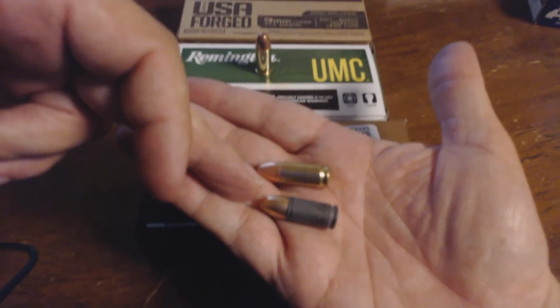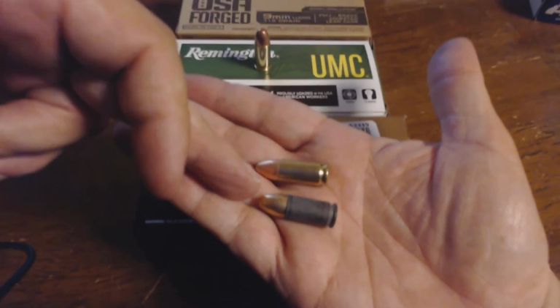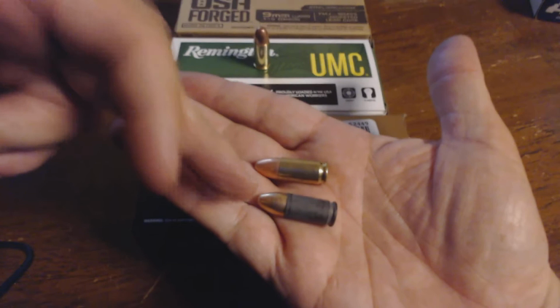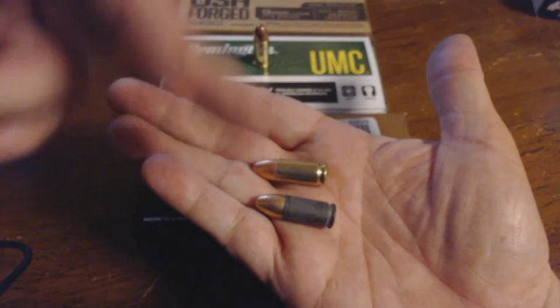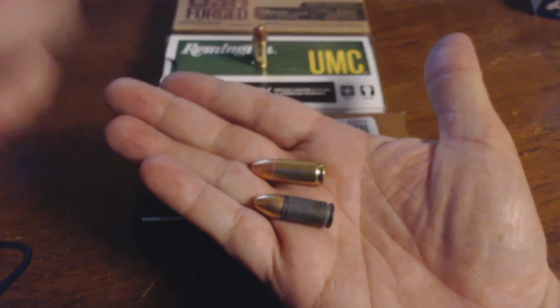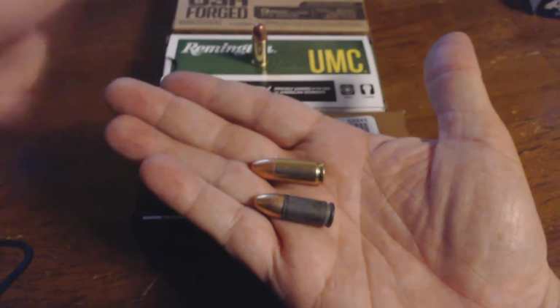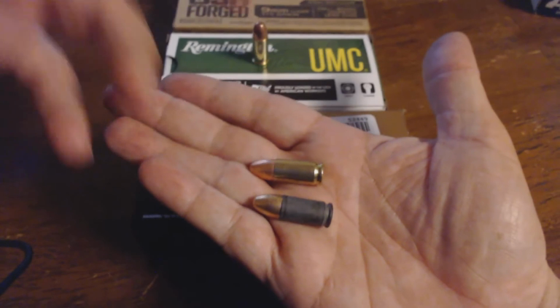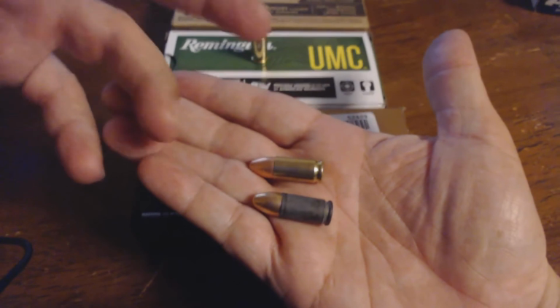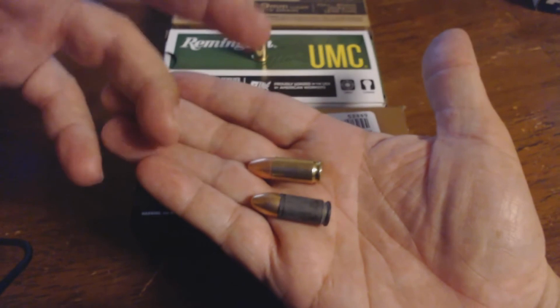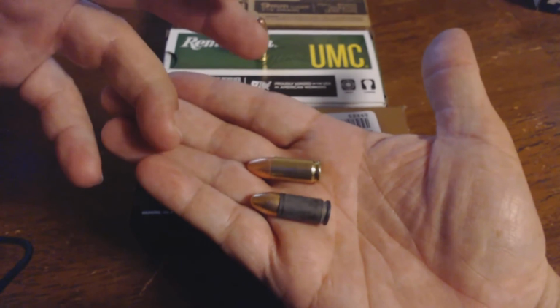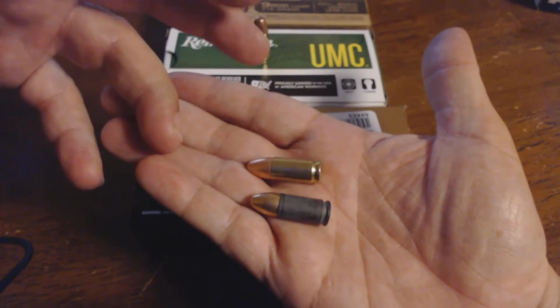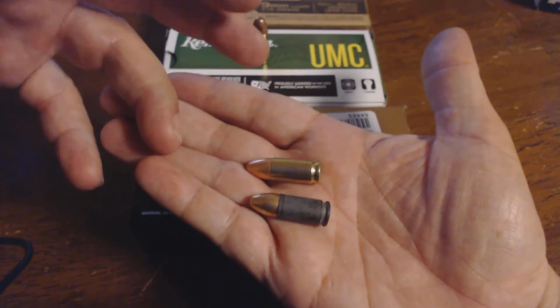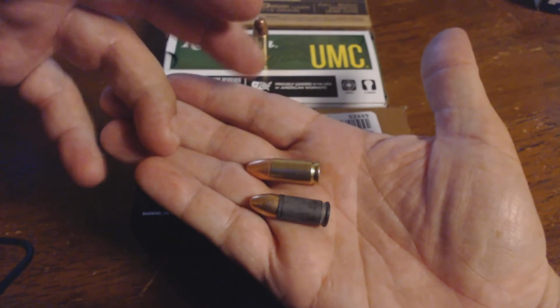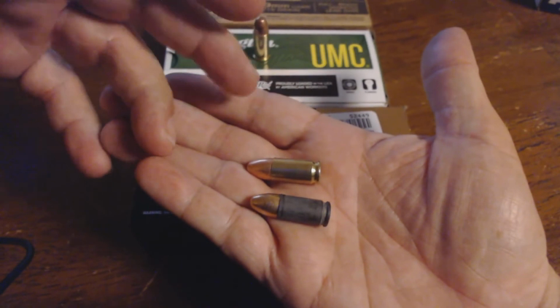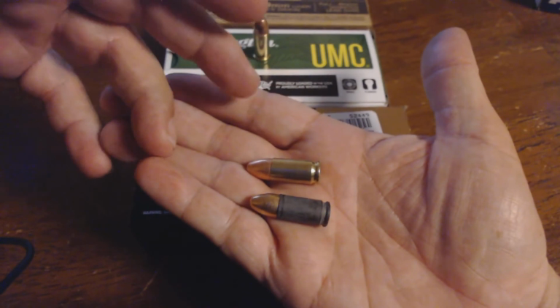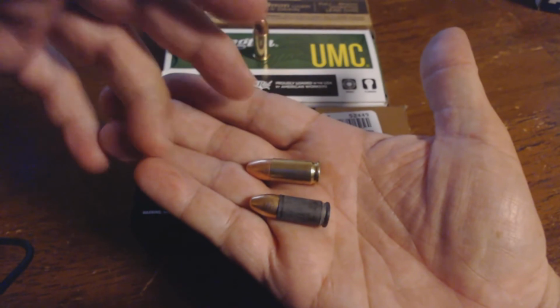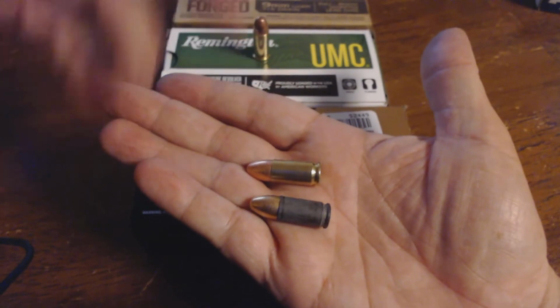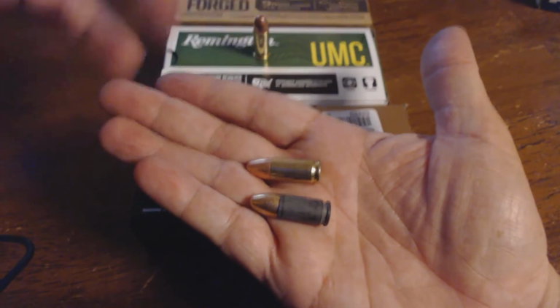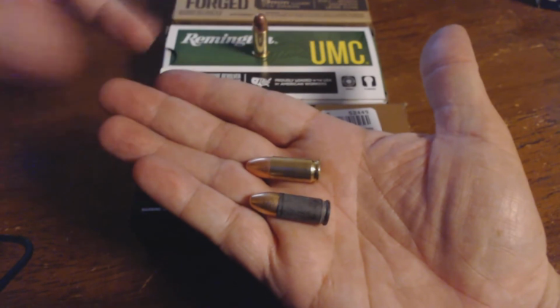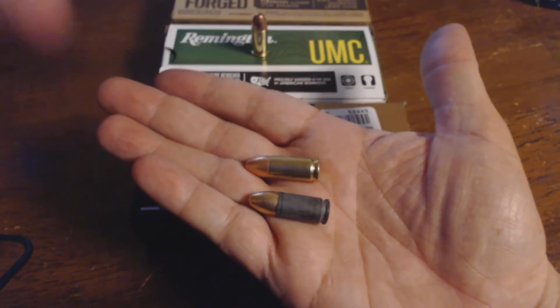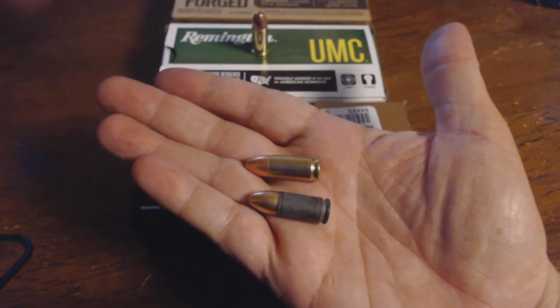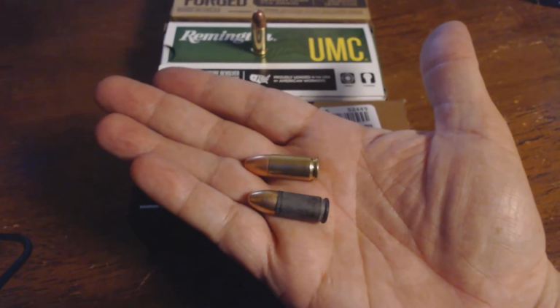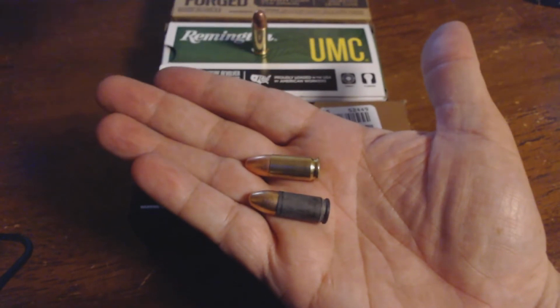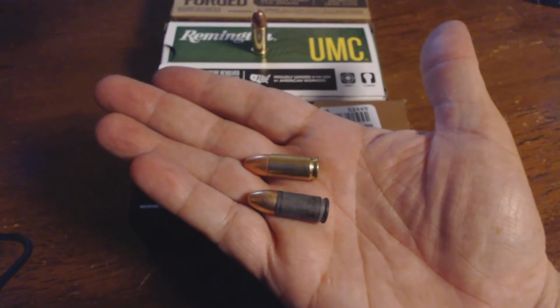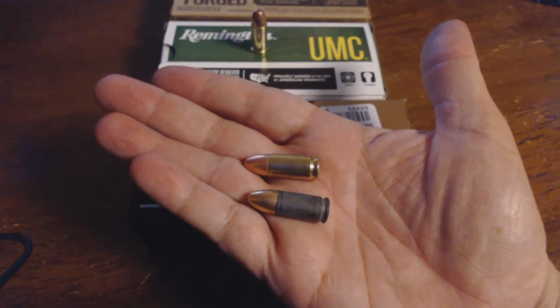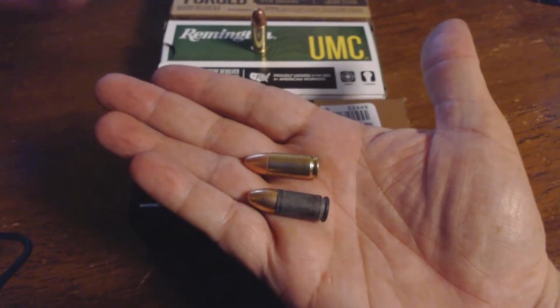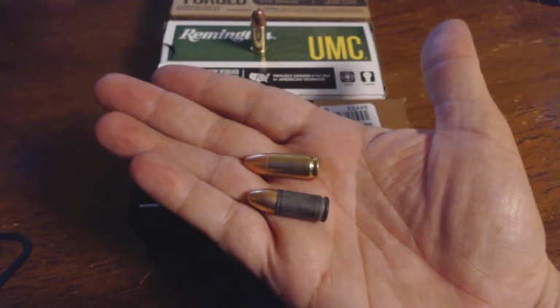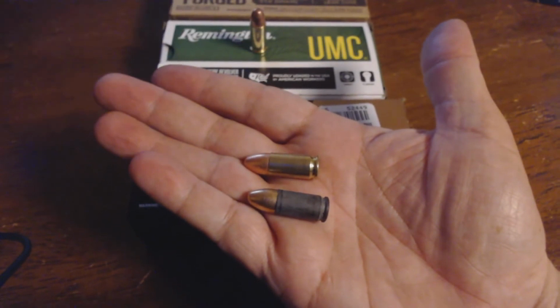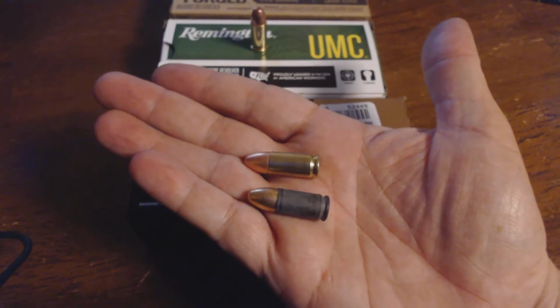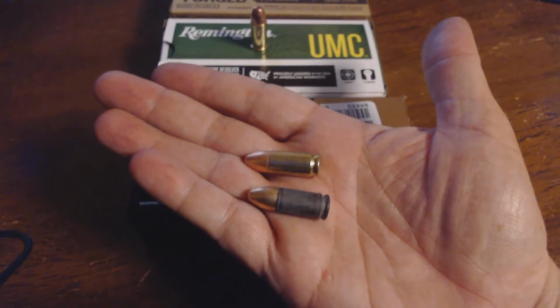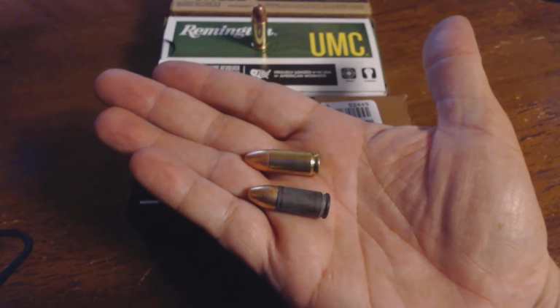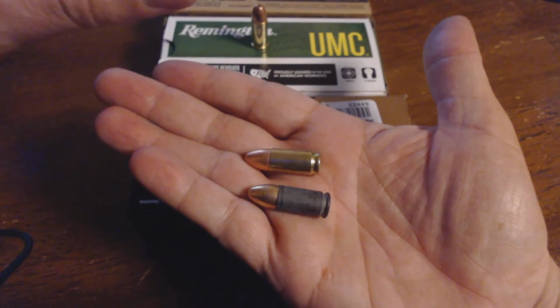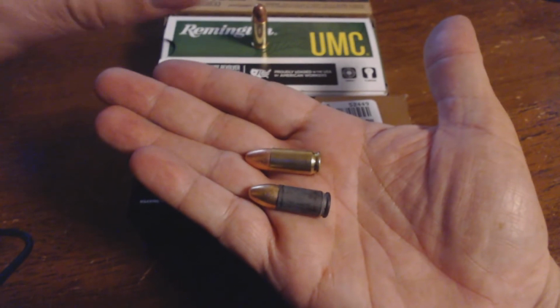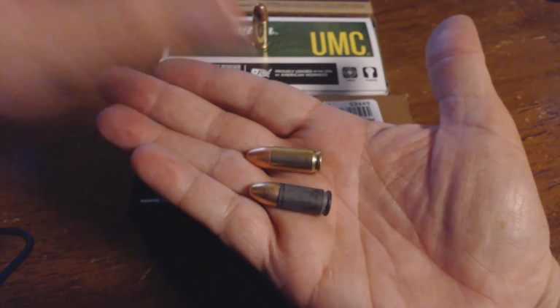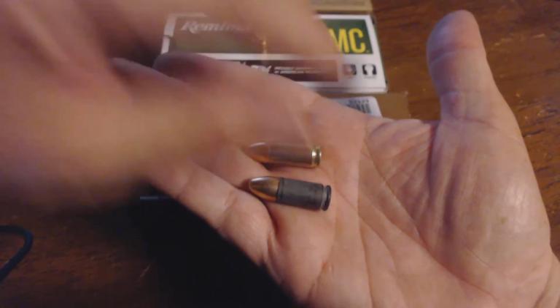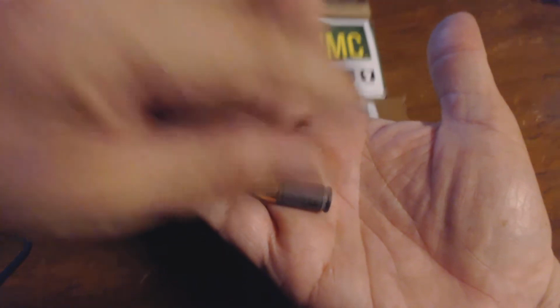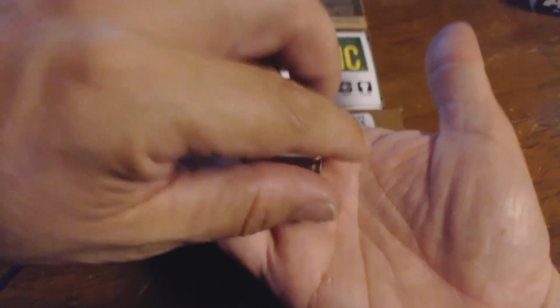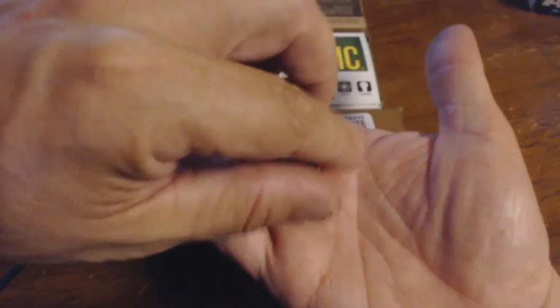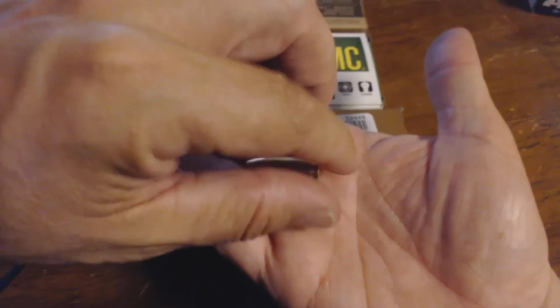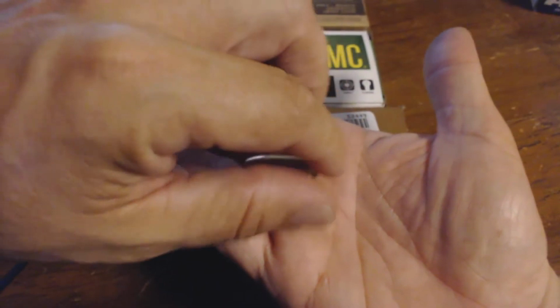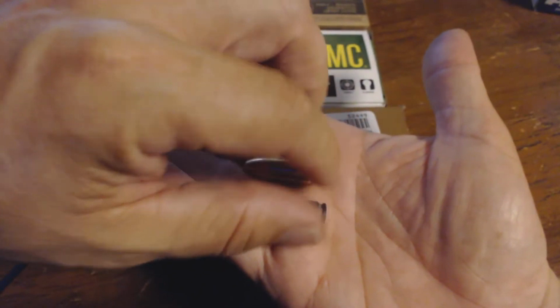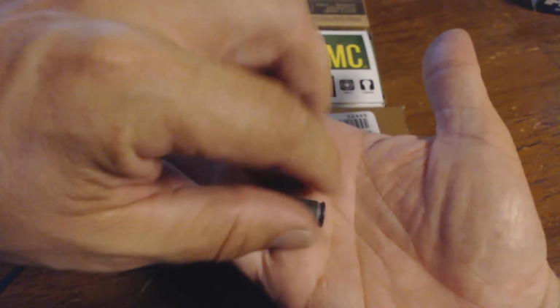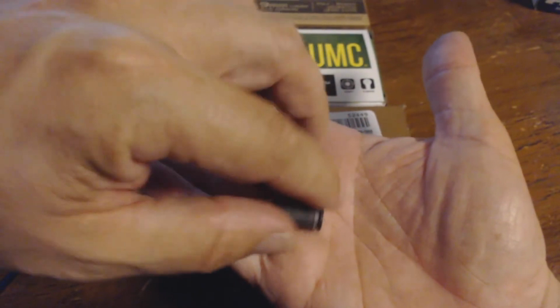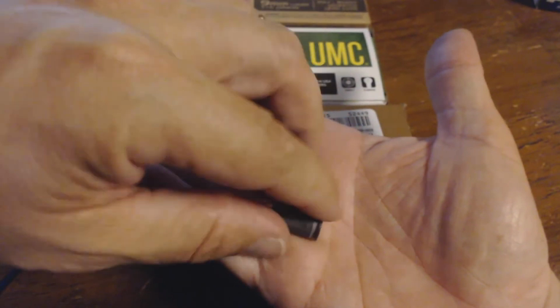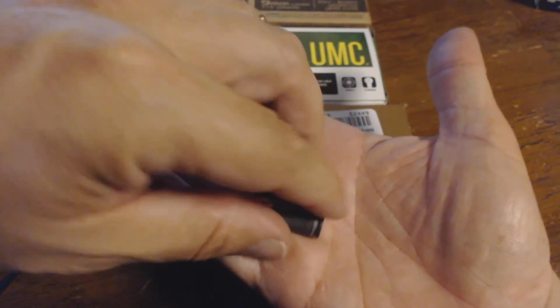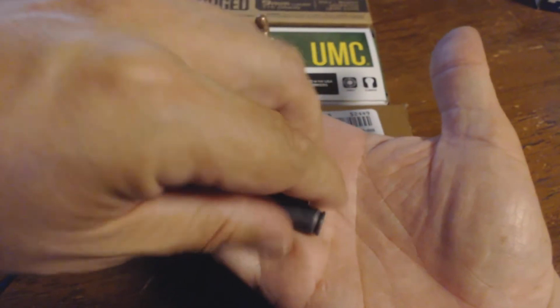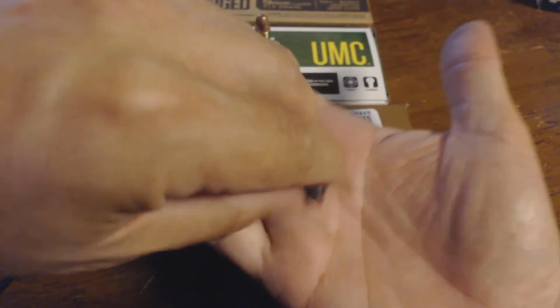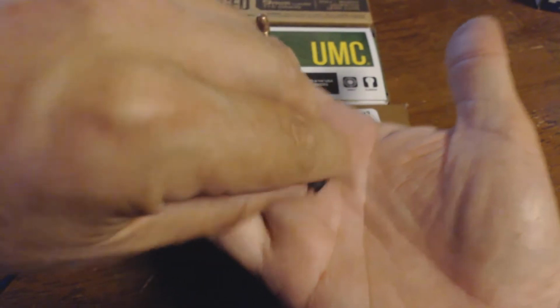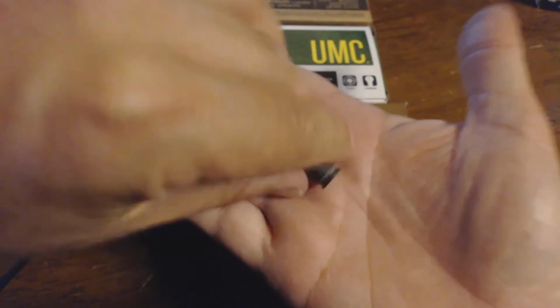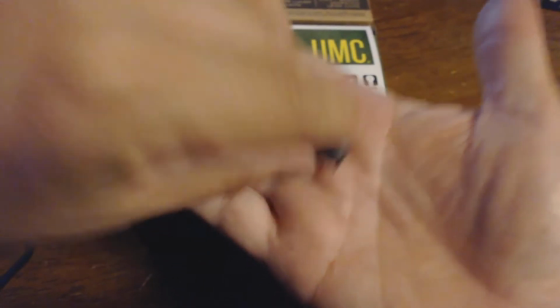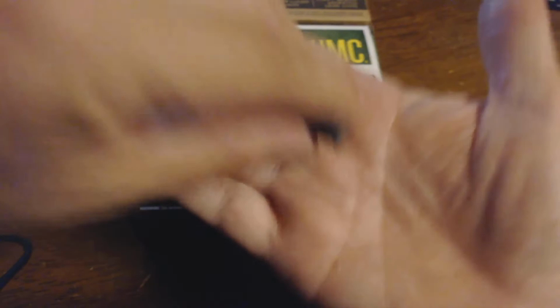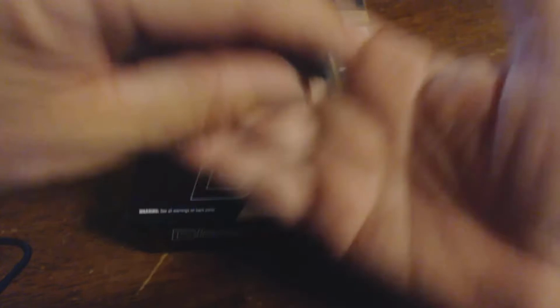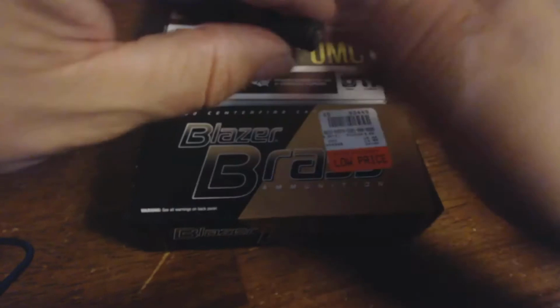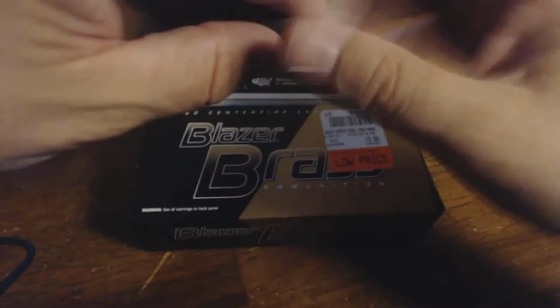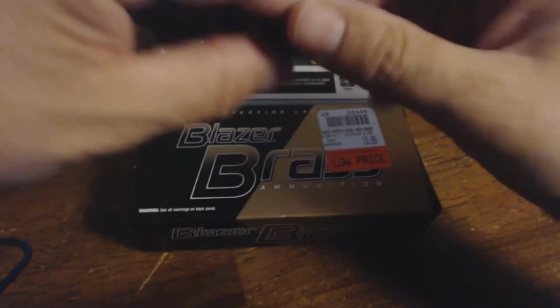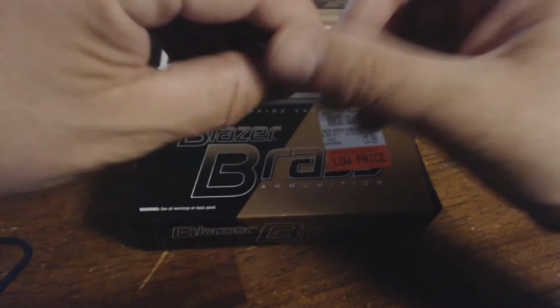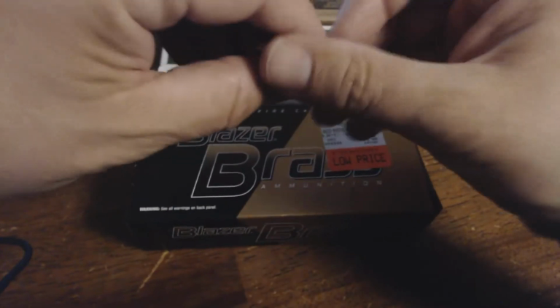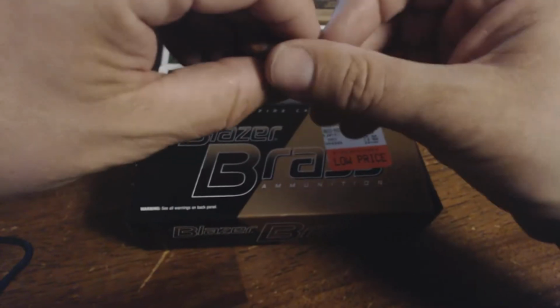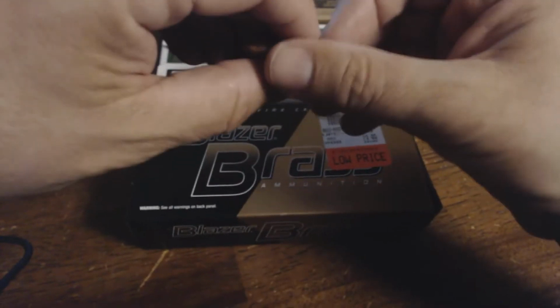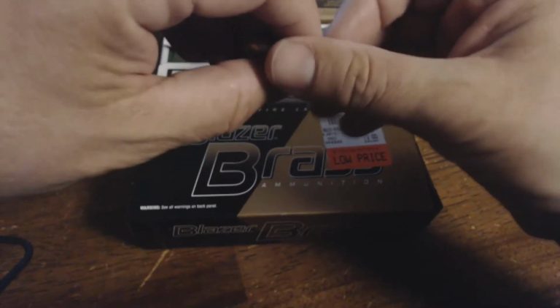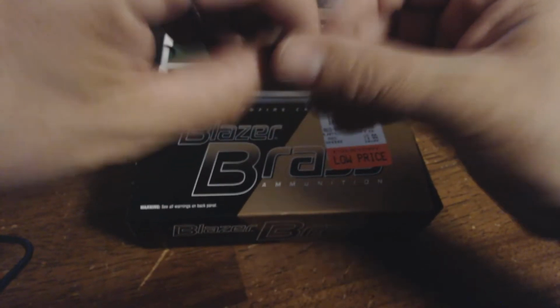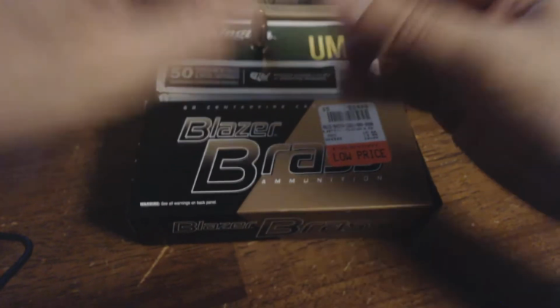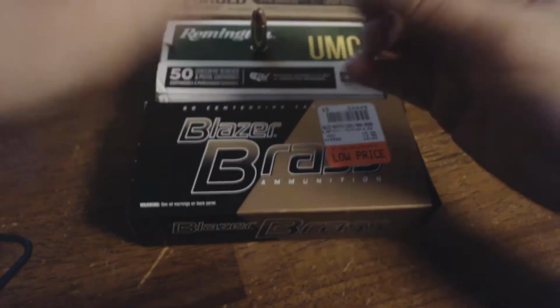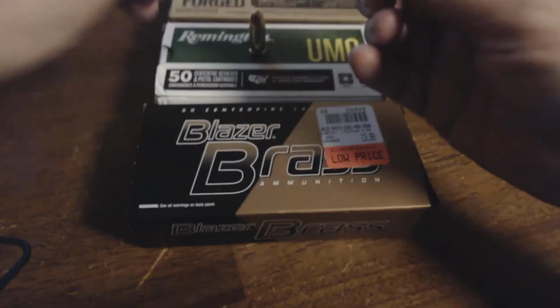Now these are subcompact guns. Maybe the tolerances are a little bit trickier, because I've never had this problem with my Glock 19.